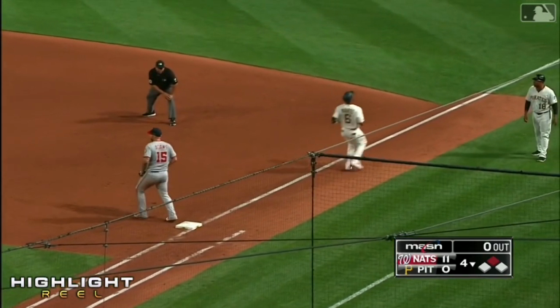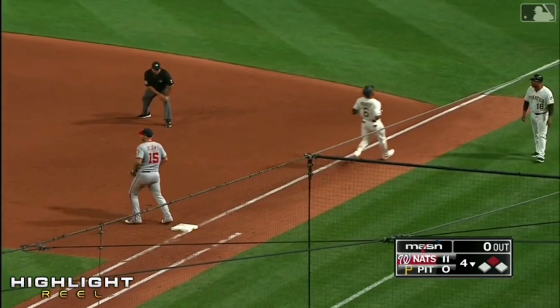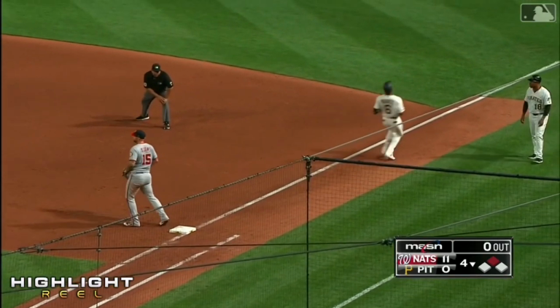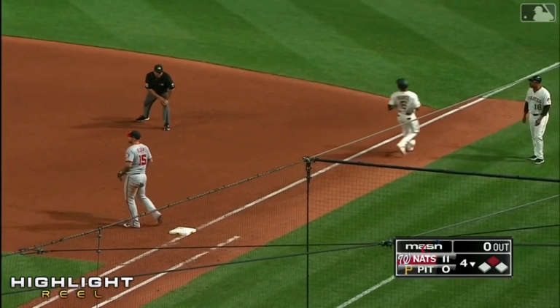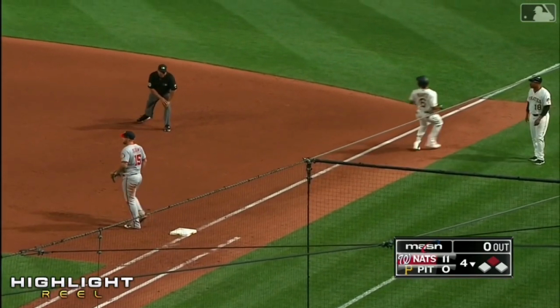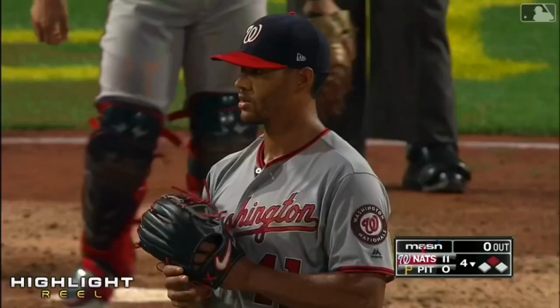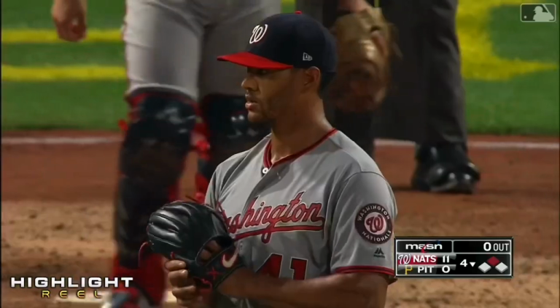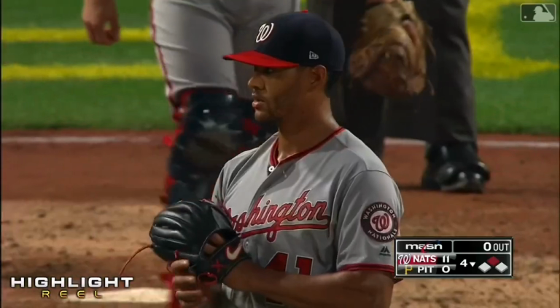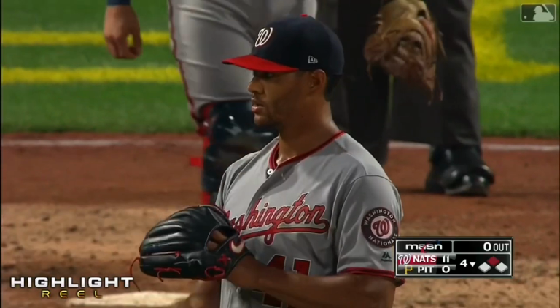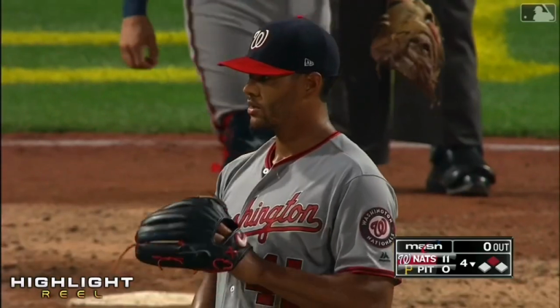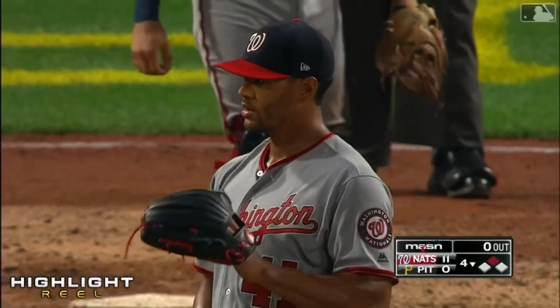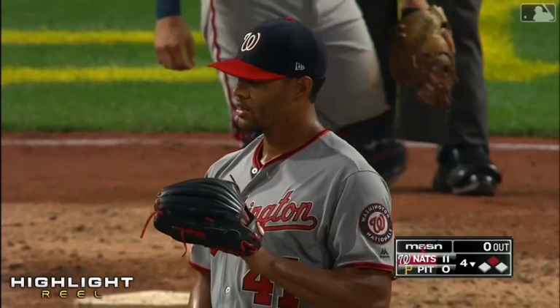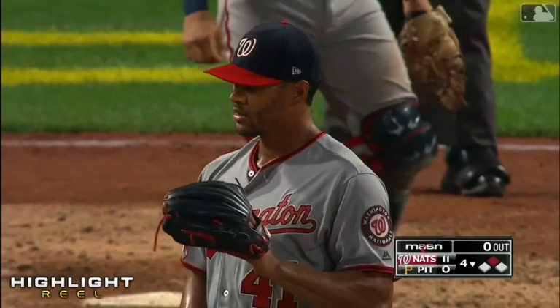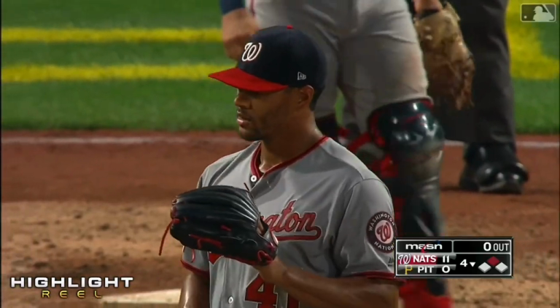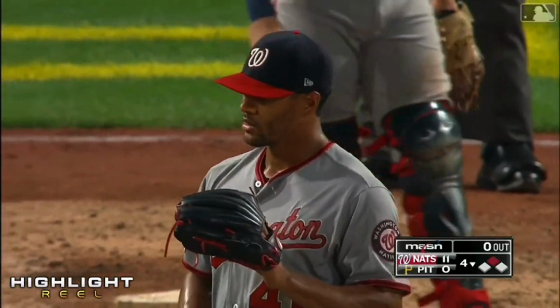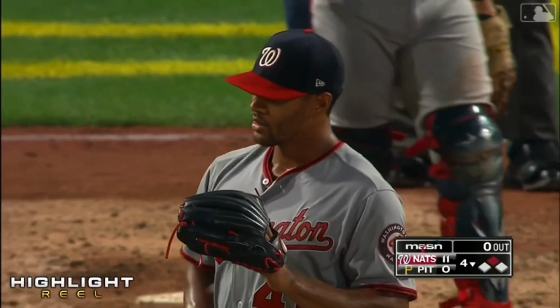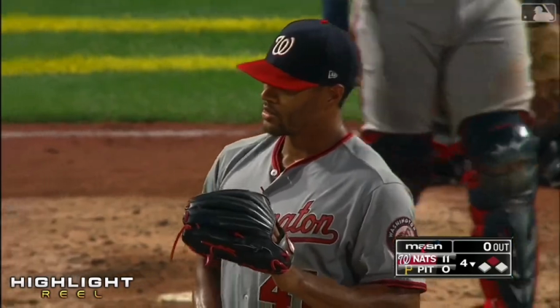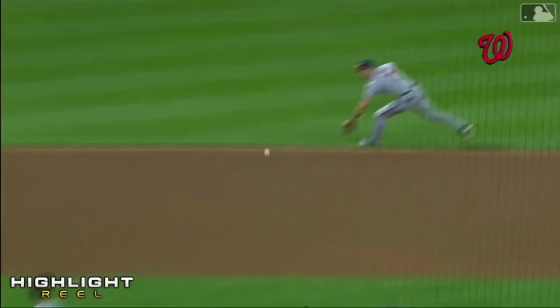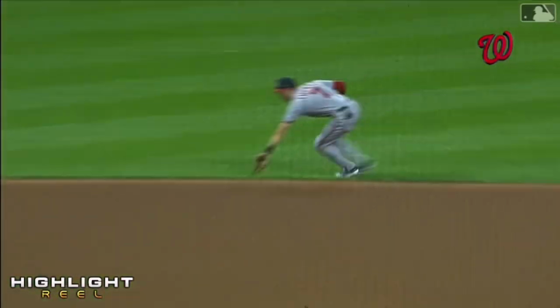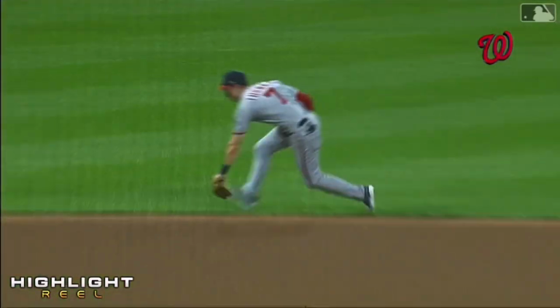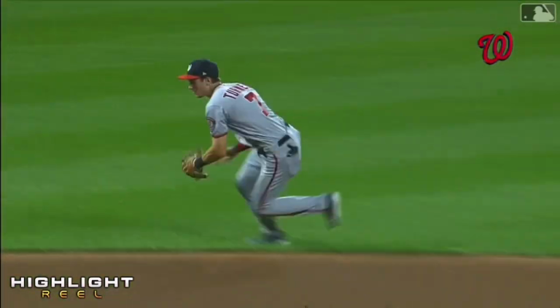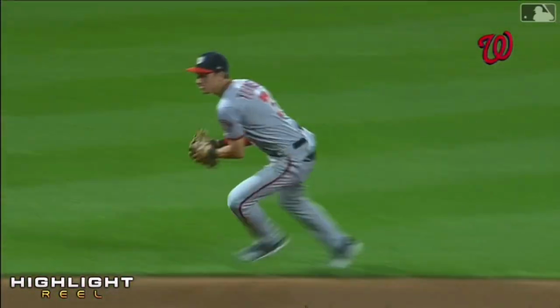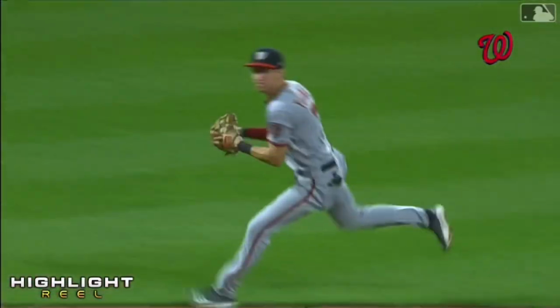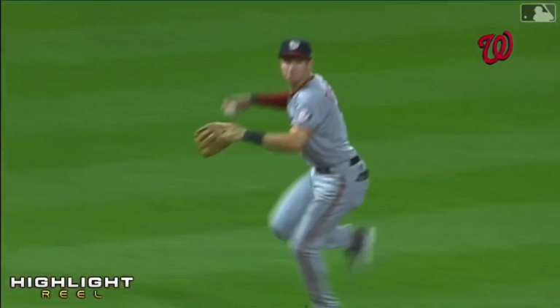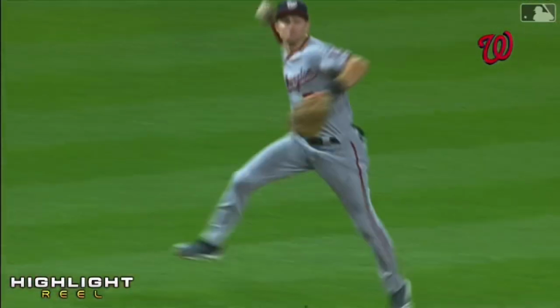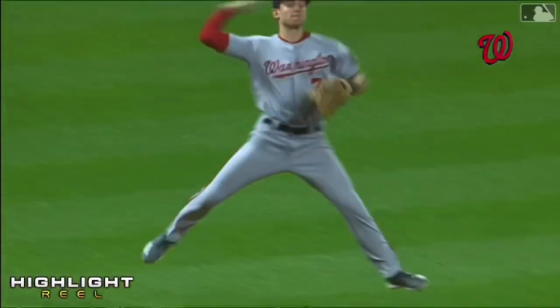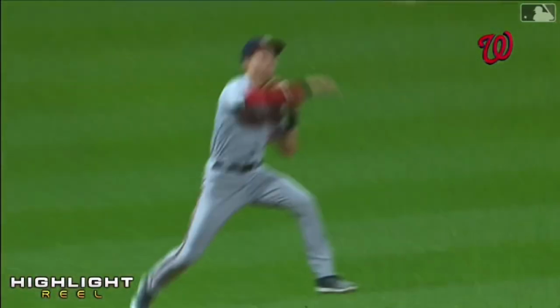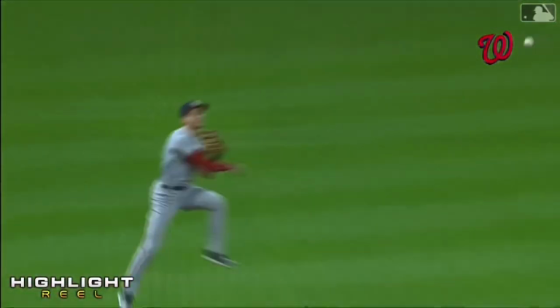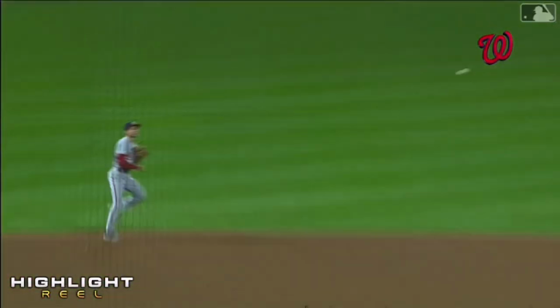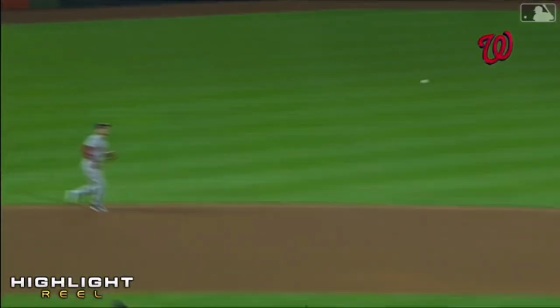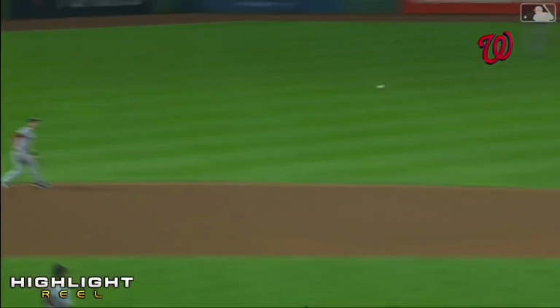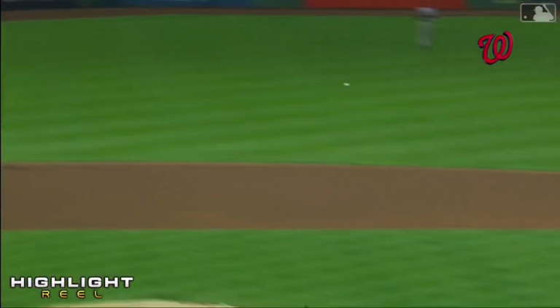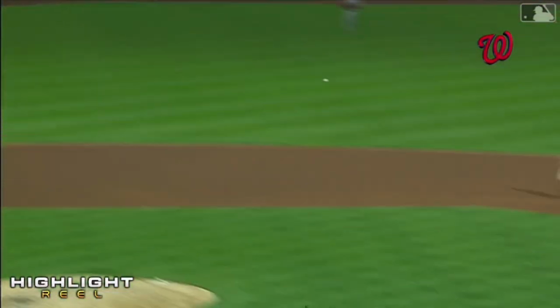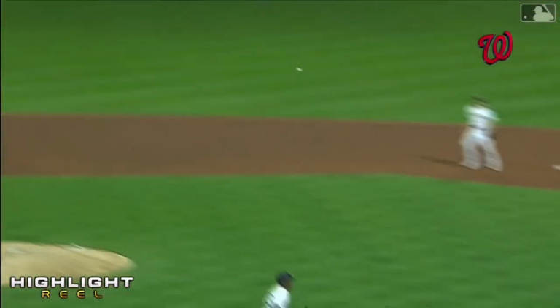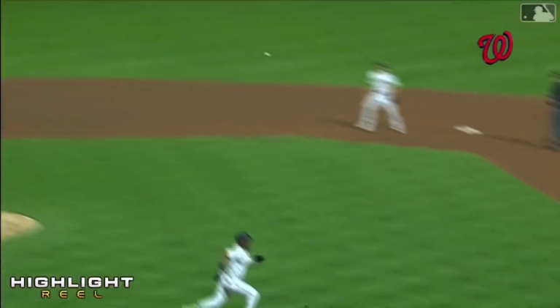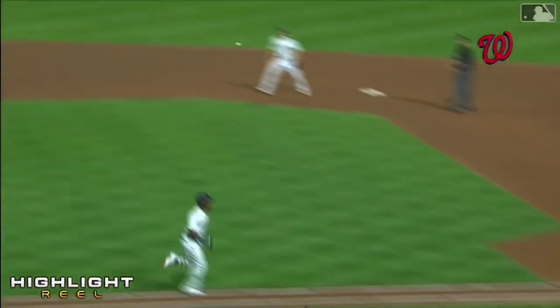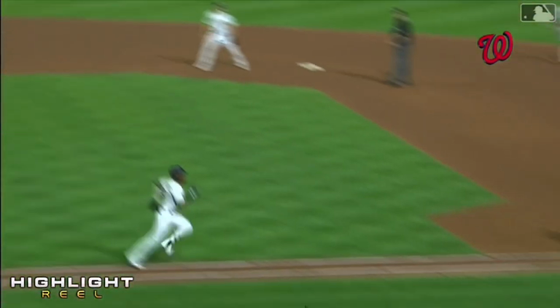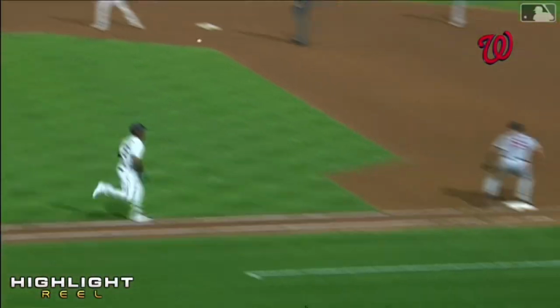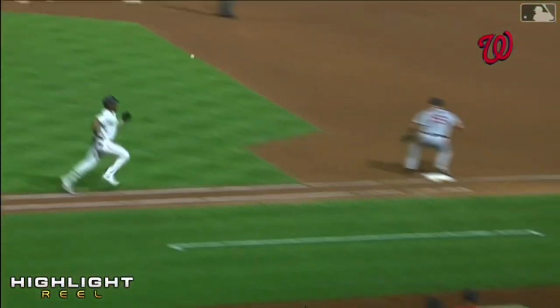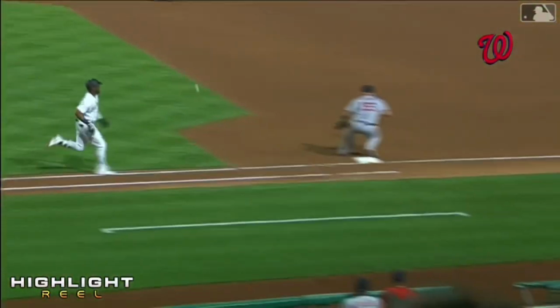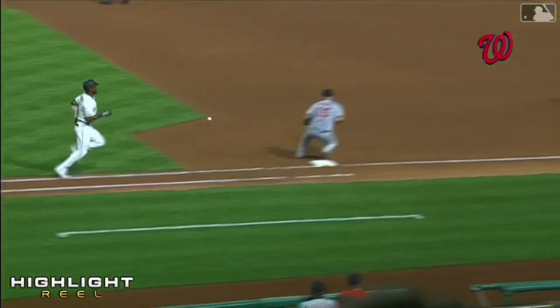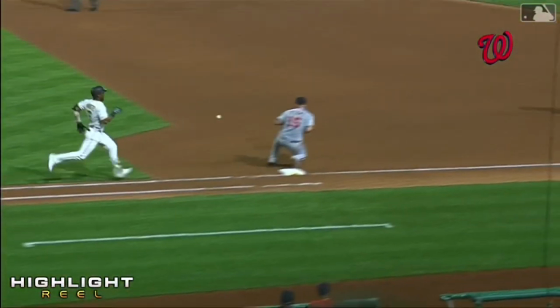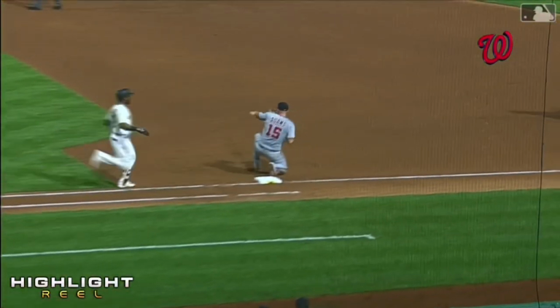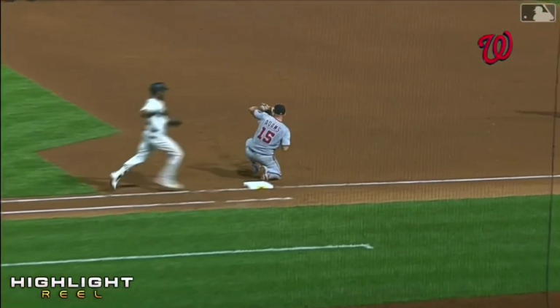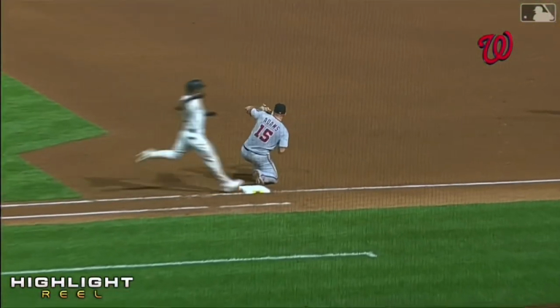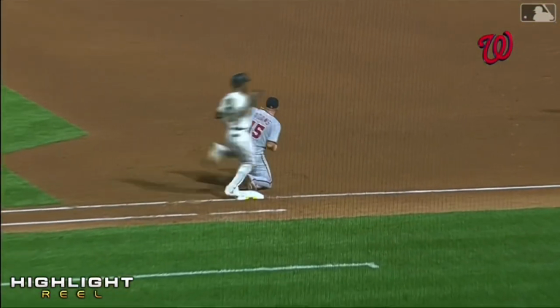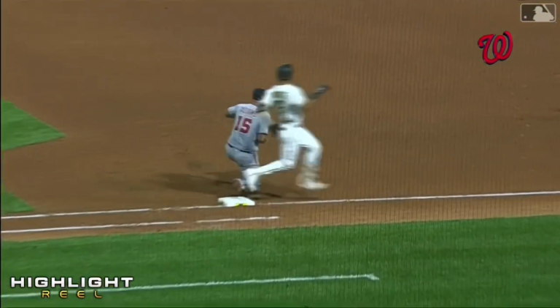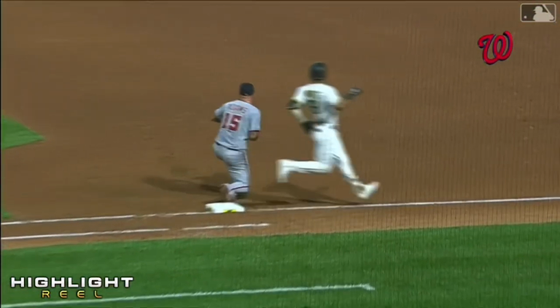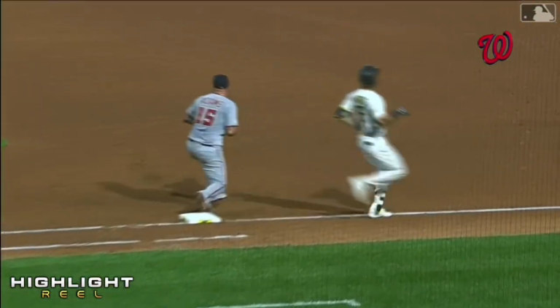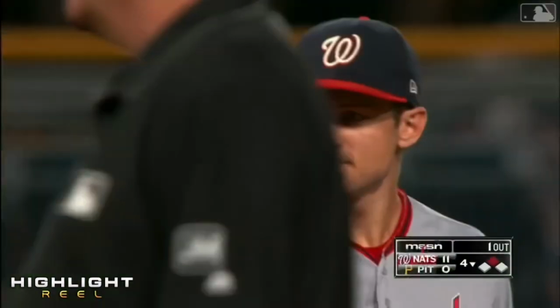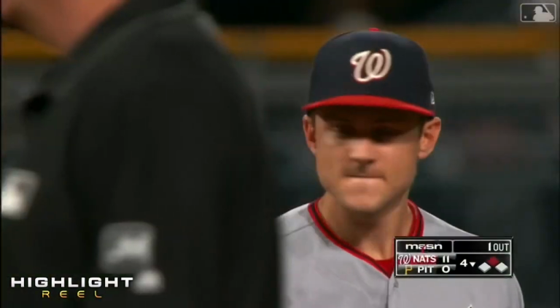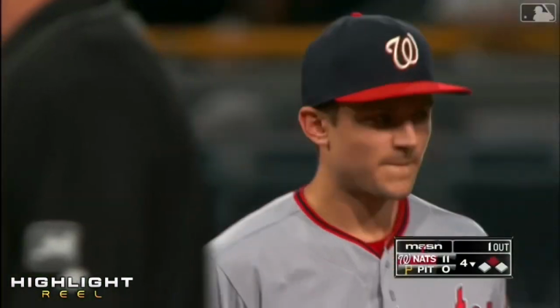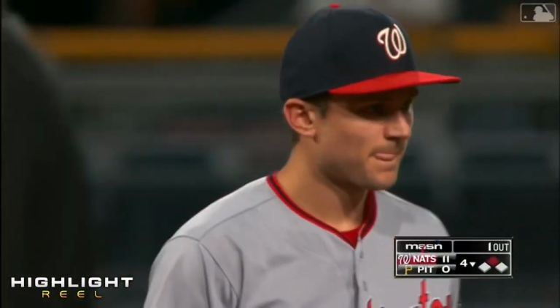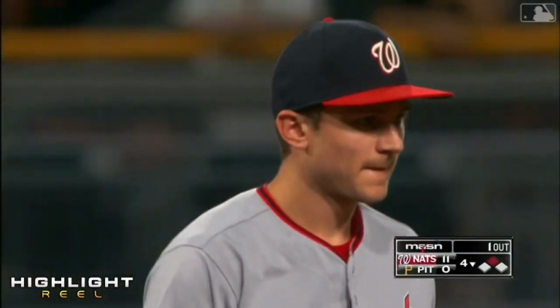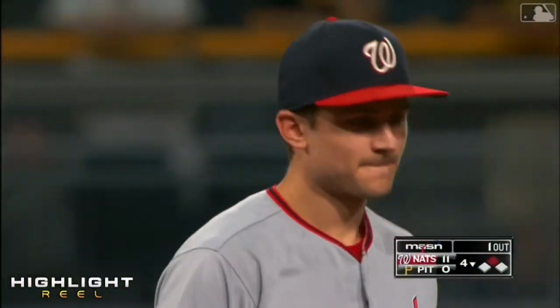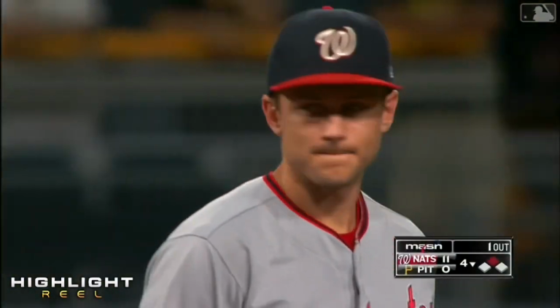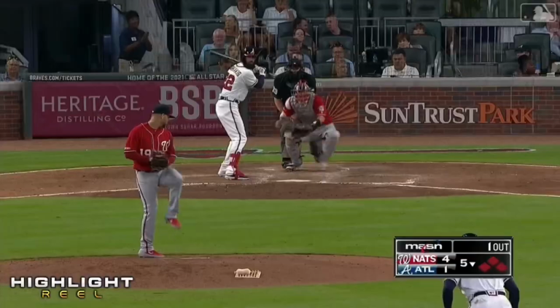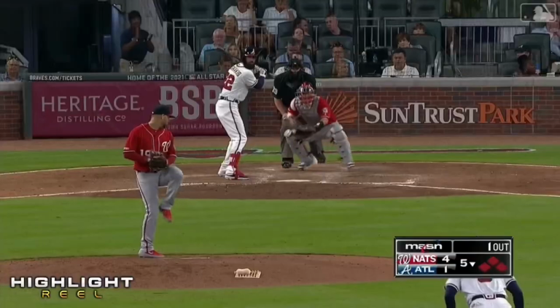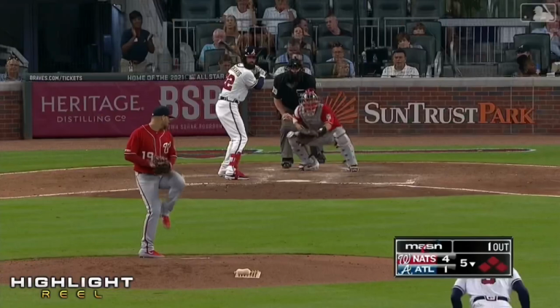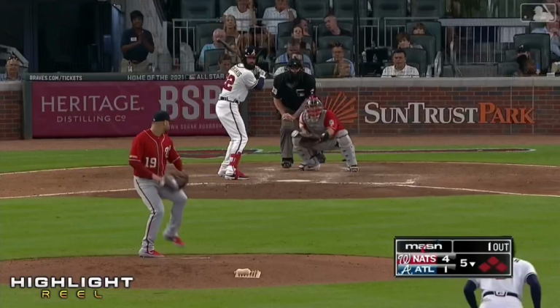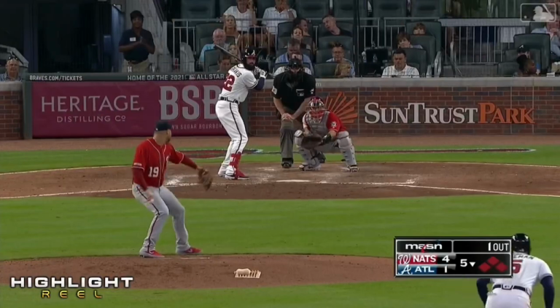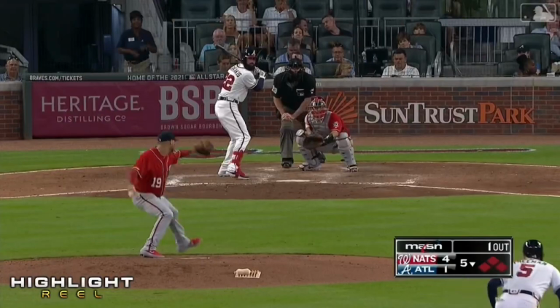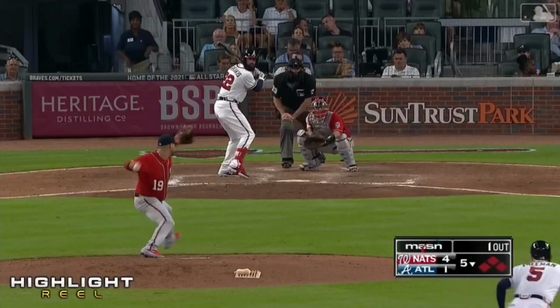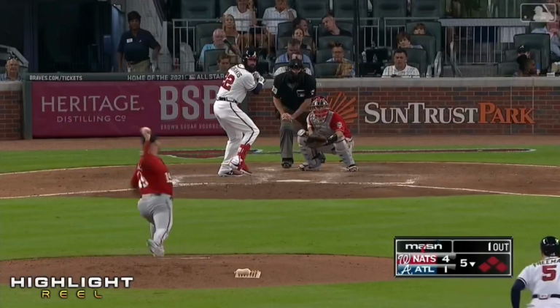Turner in the hole. A little jump throw on a bounce. Matt Adams nice and soft with the hands. I mean, this is a big league play. You got a plus runner in the batter's box in Marte, in a three-run game.